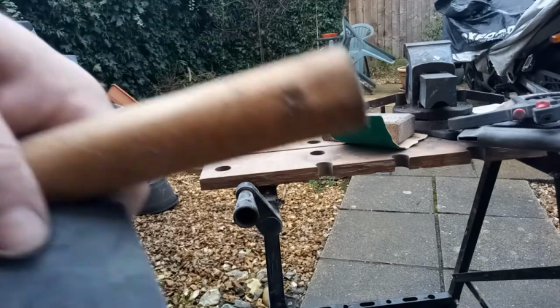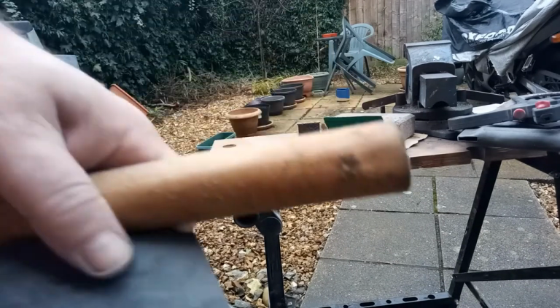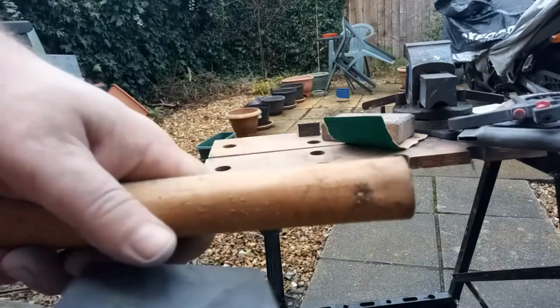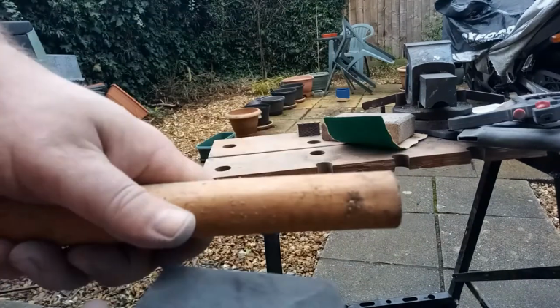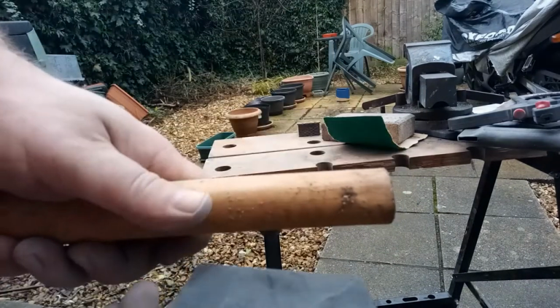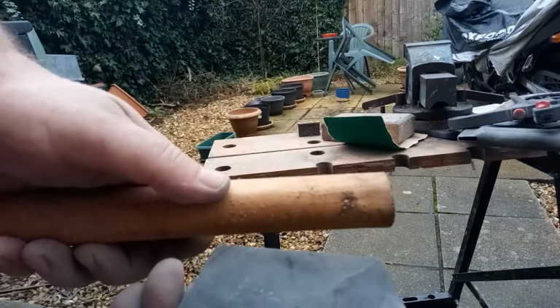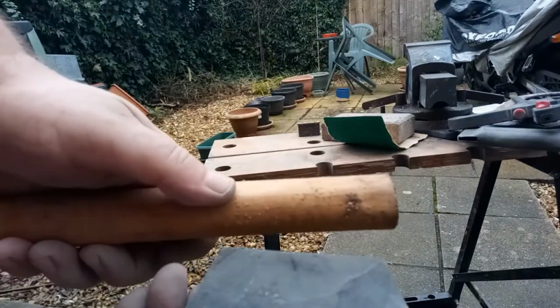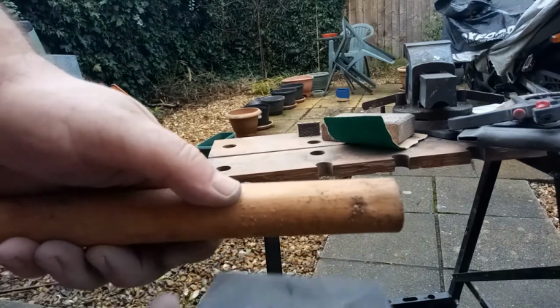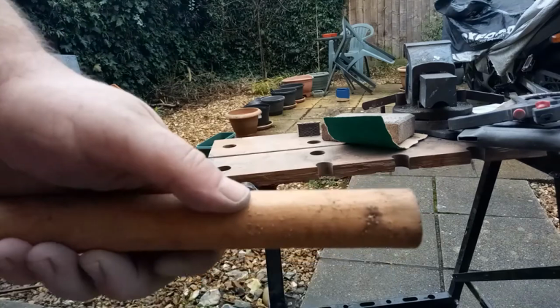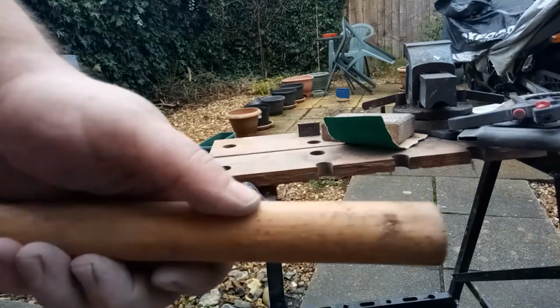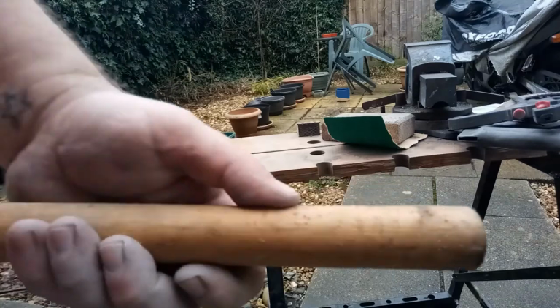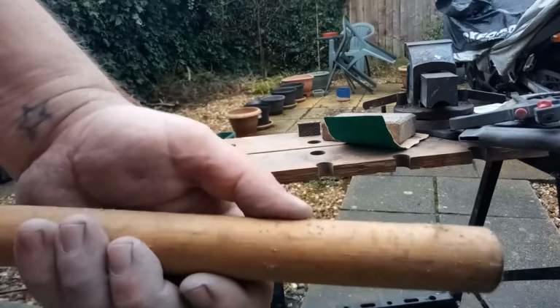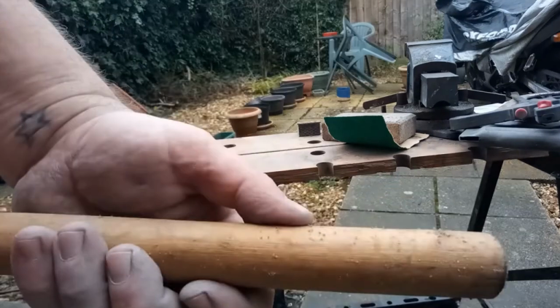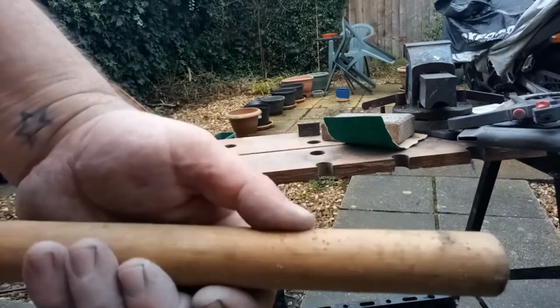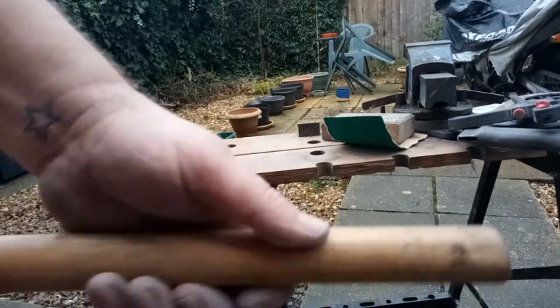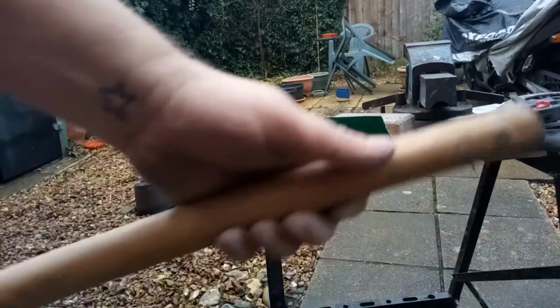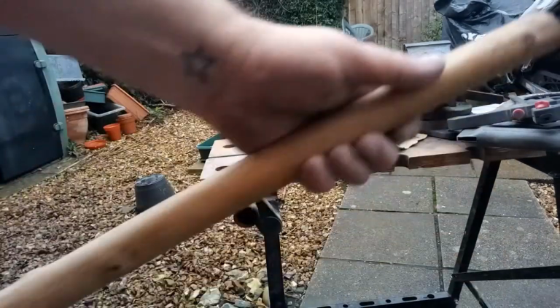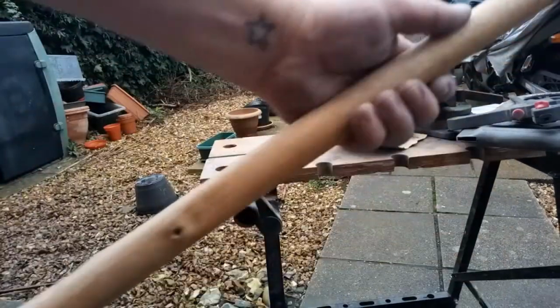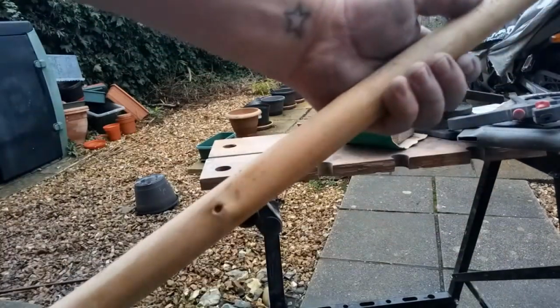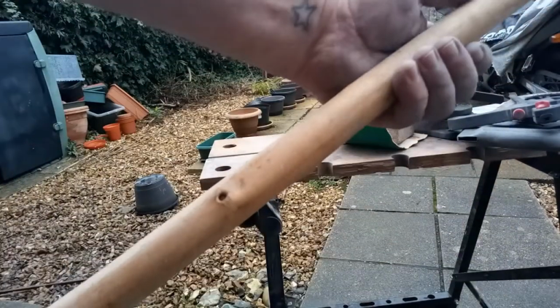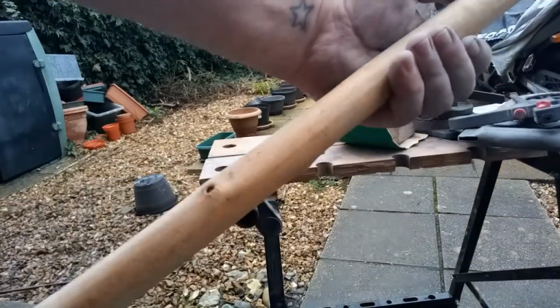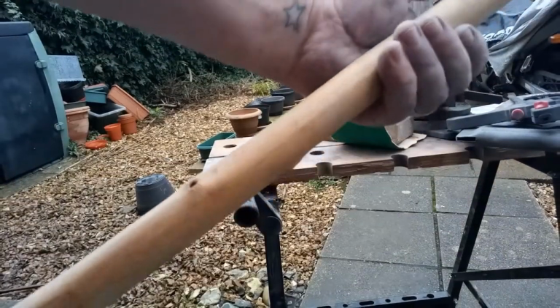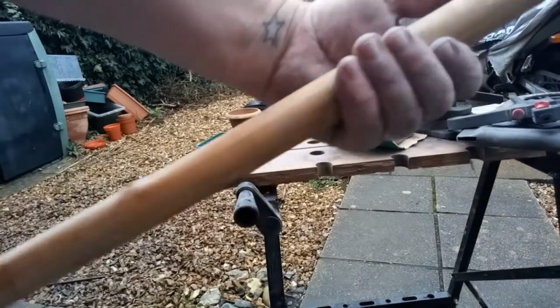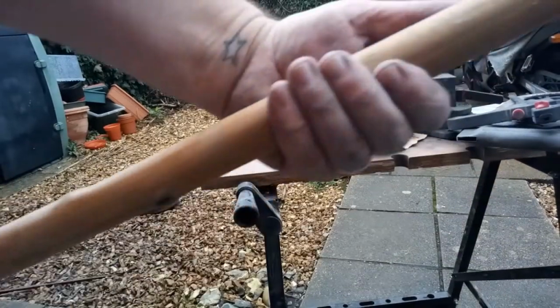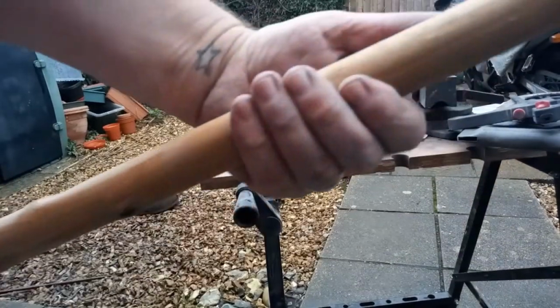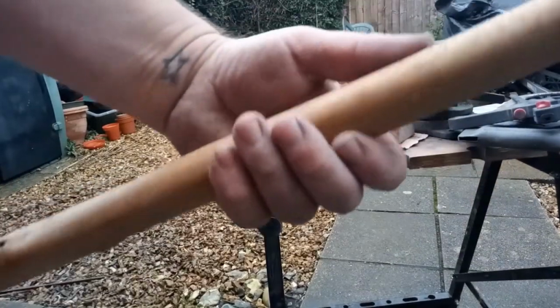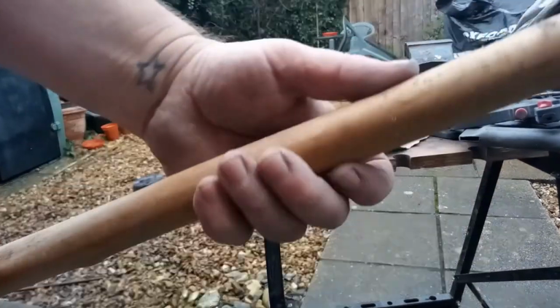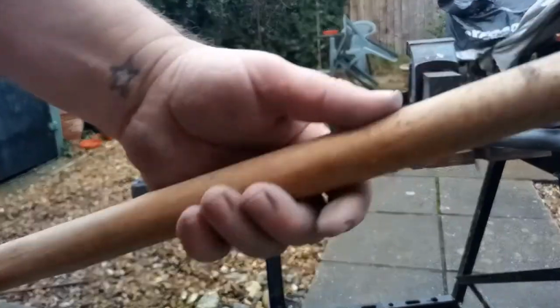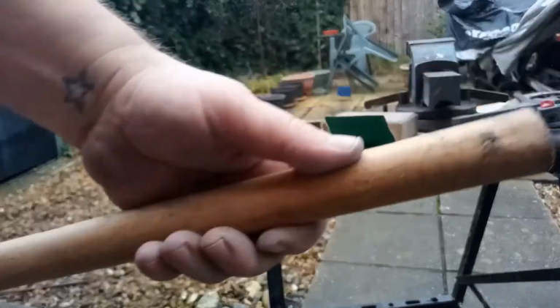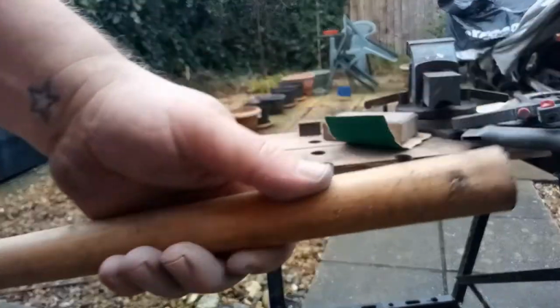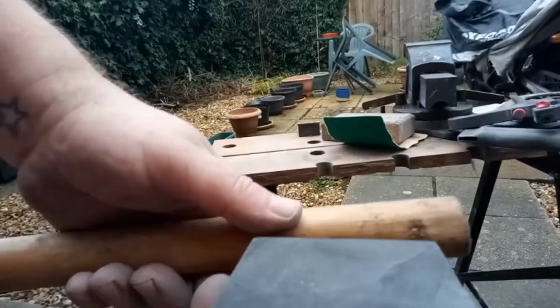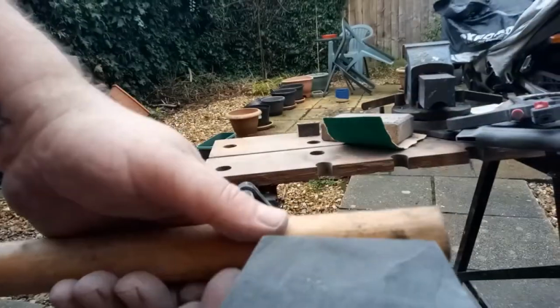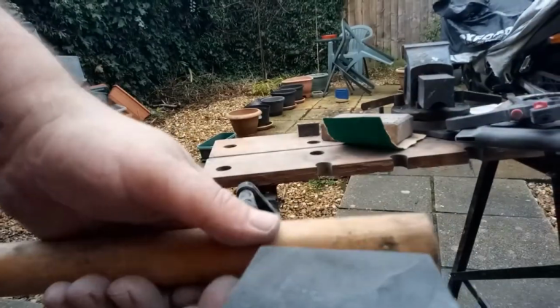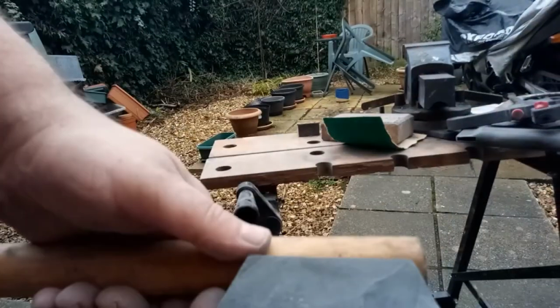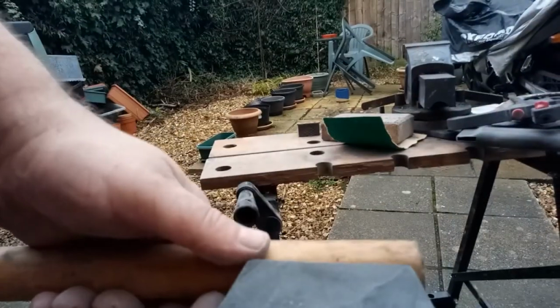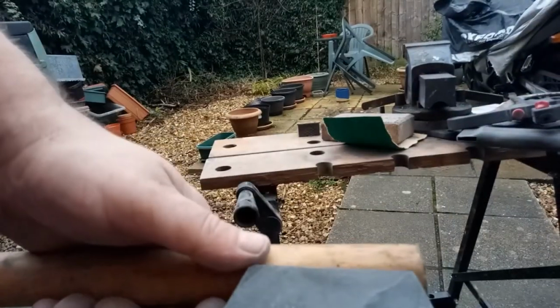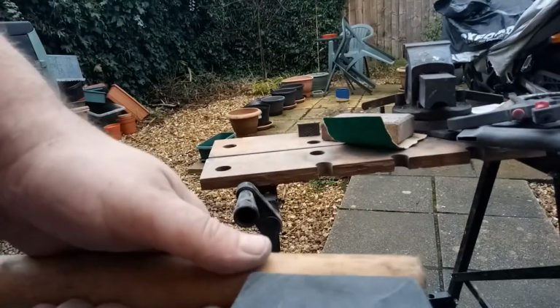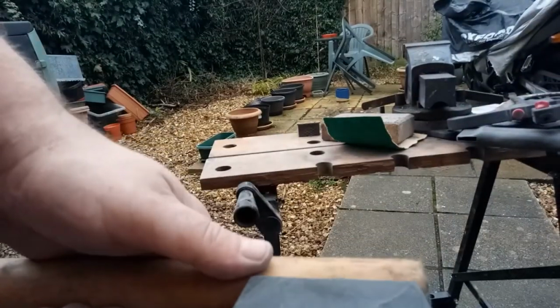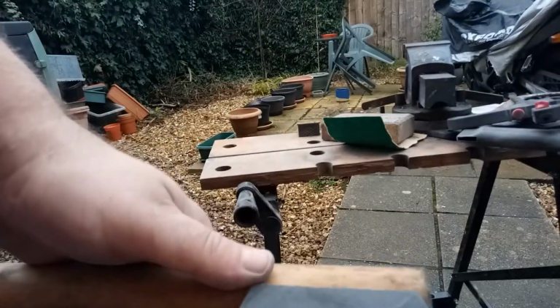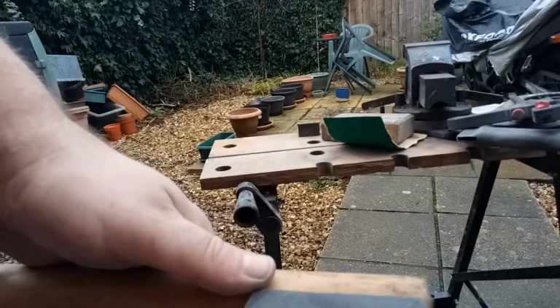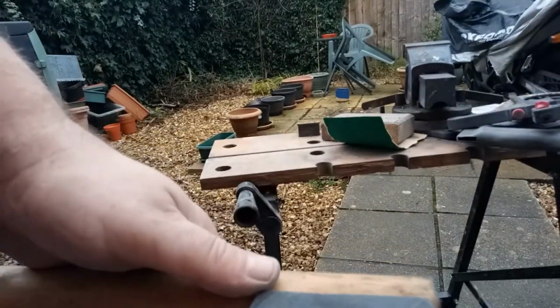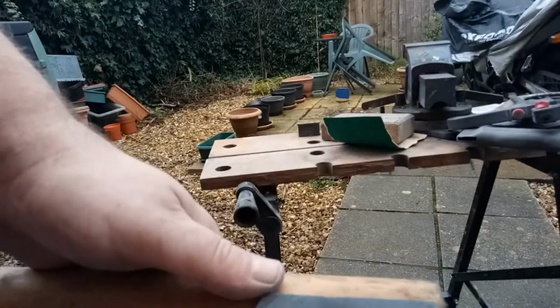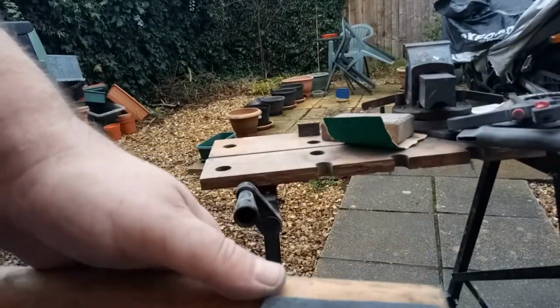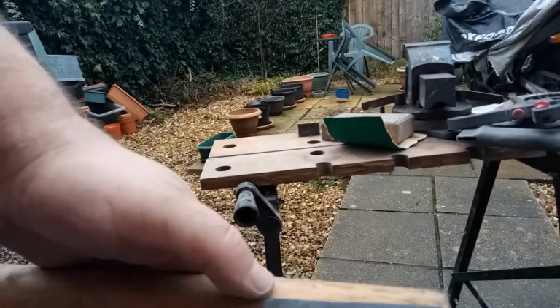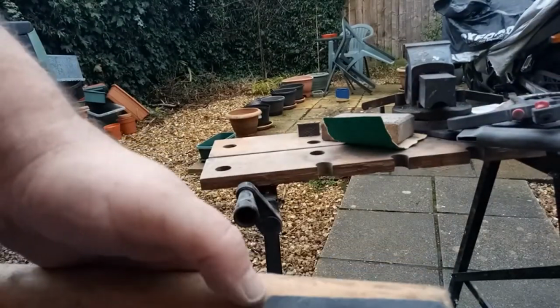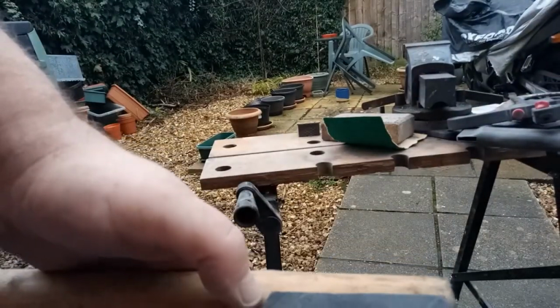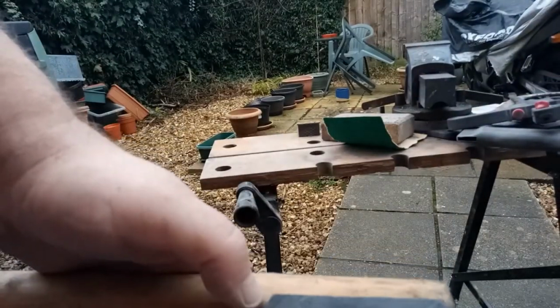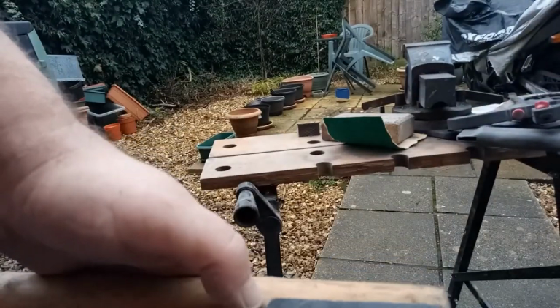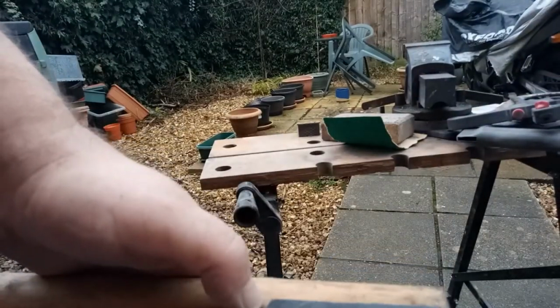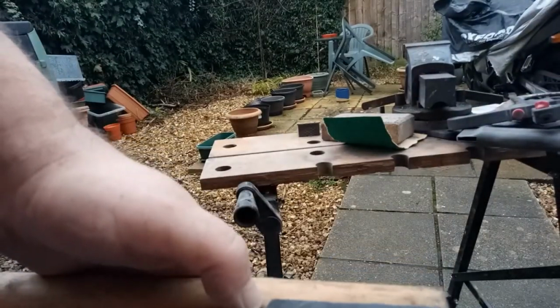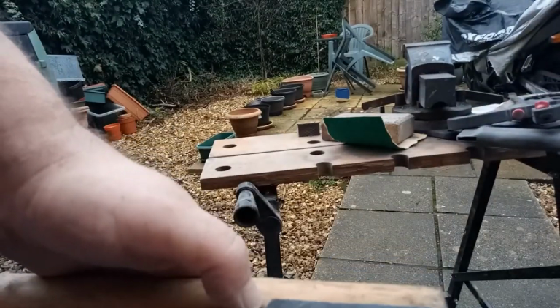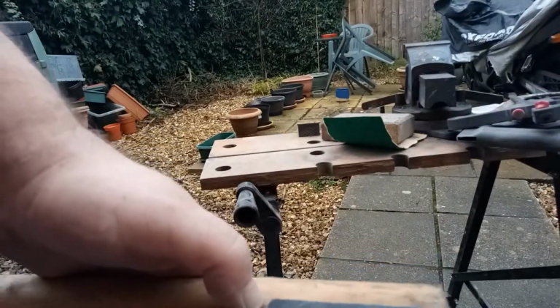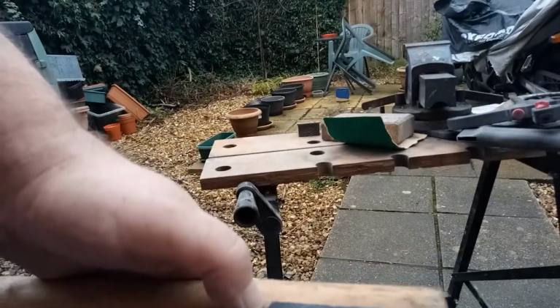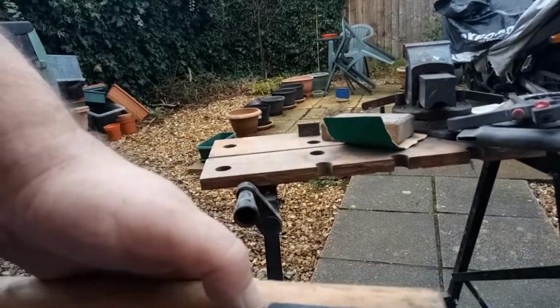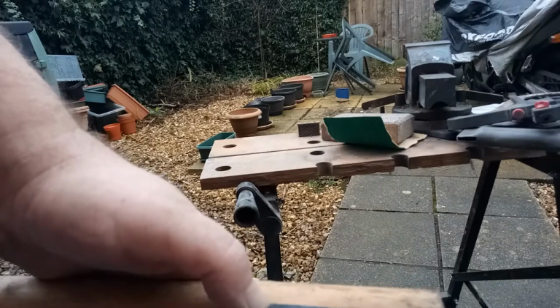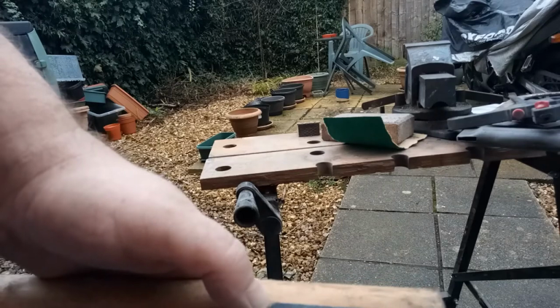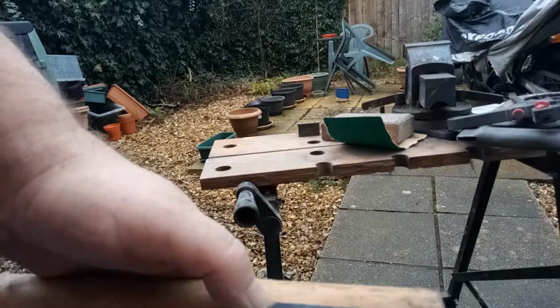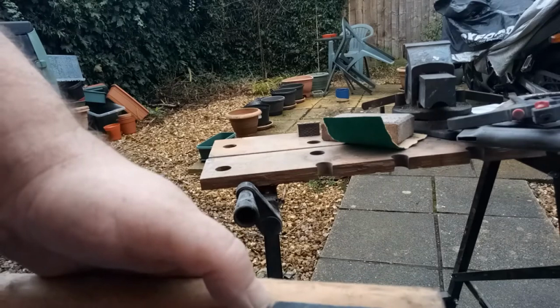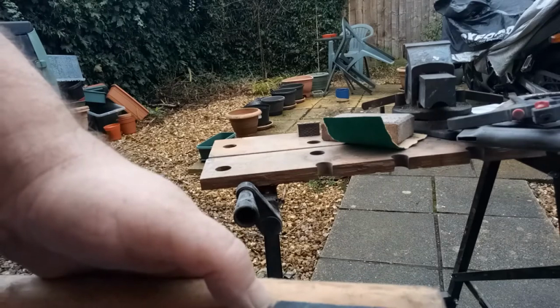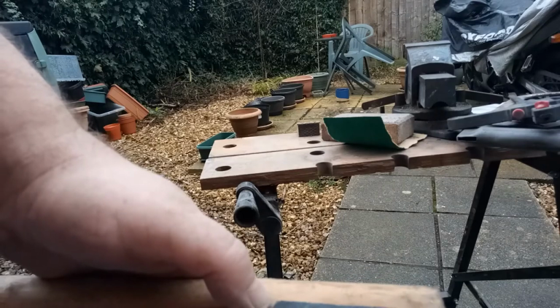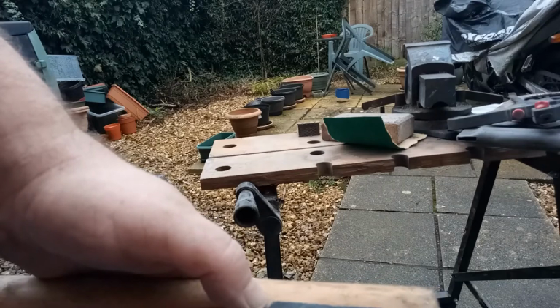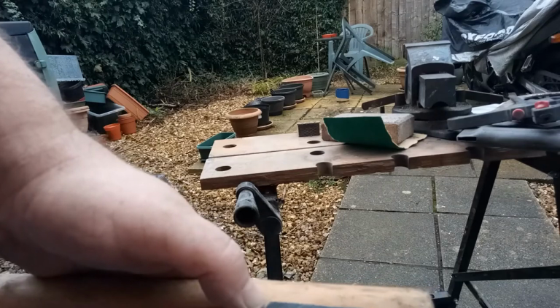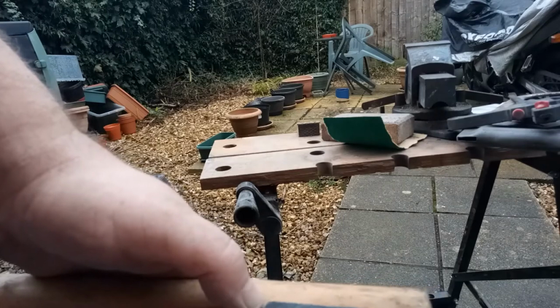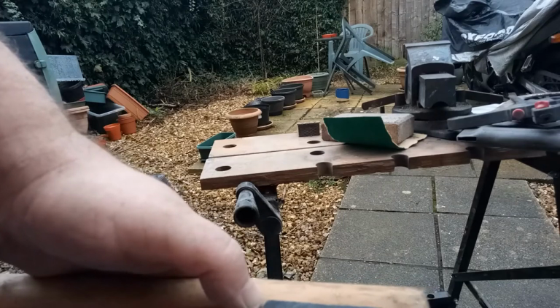For the handle, I'm going to use this old piece of walking stick, because it's got a bit of character to it. And it'll be roughly that long.